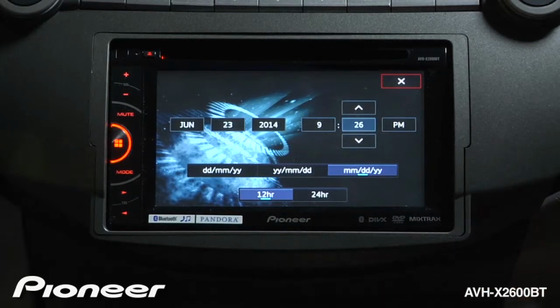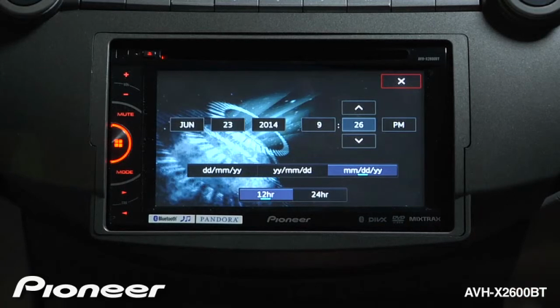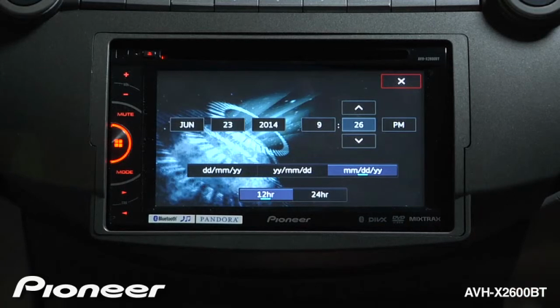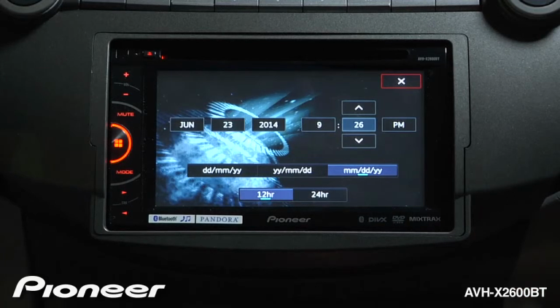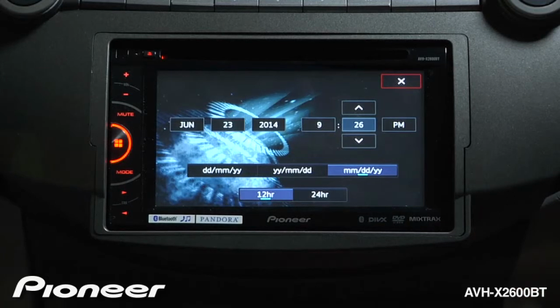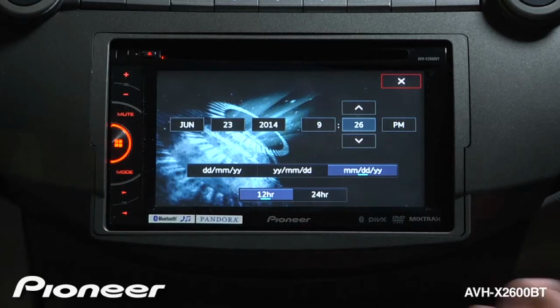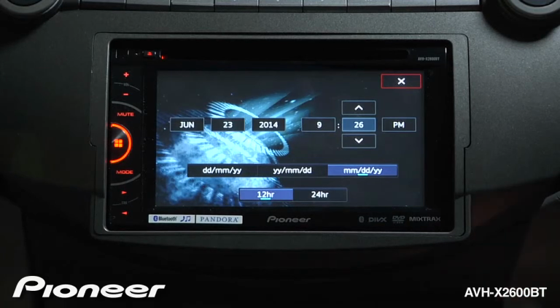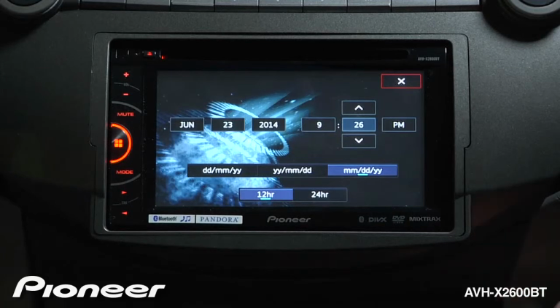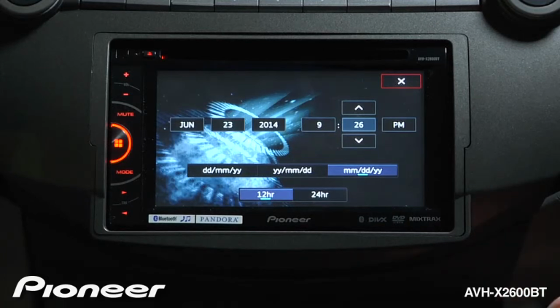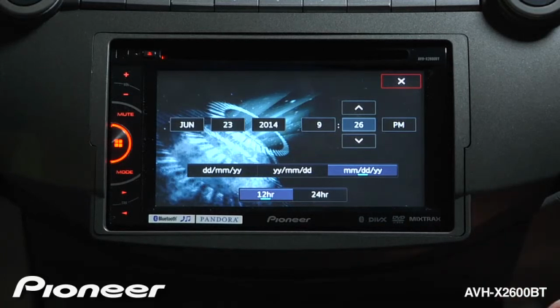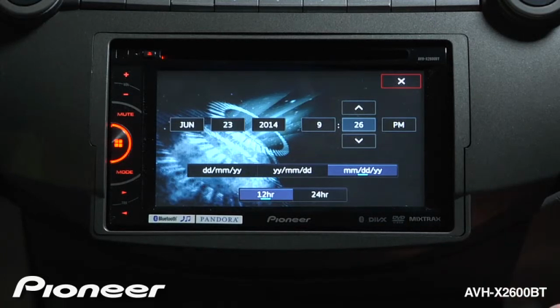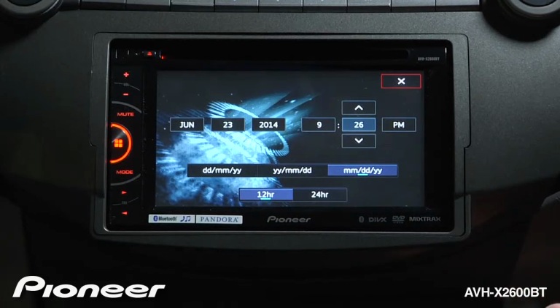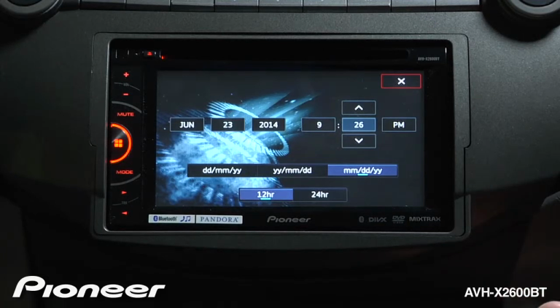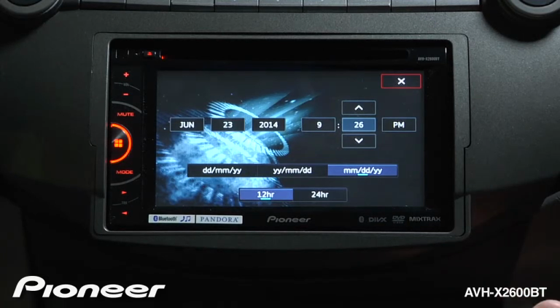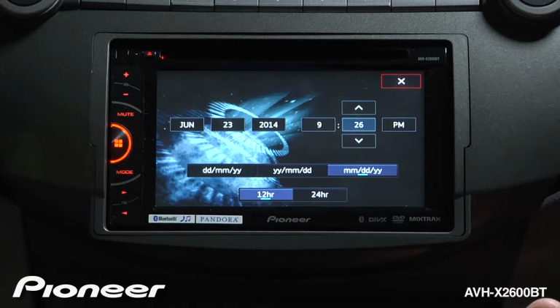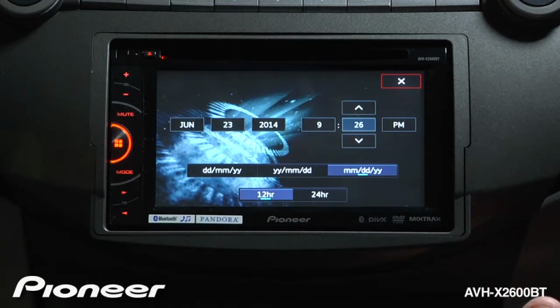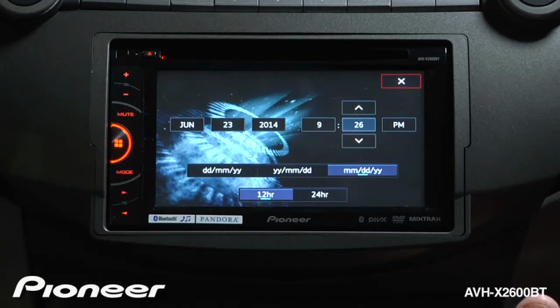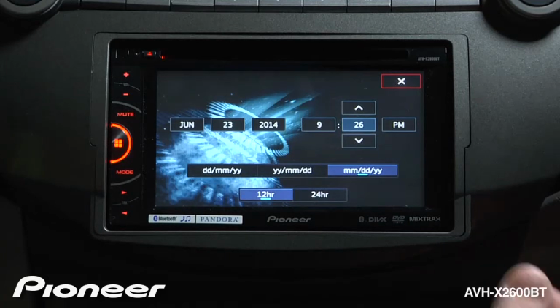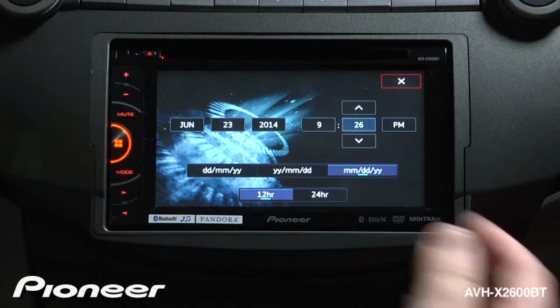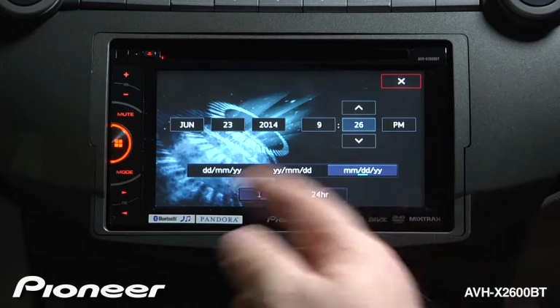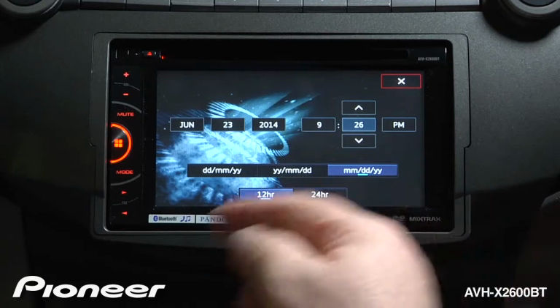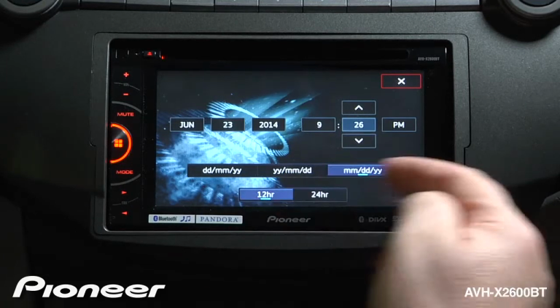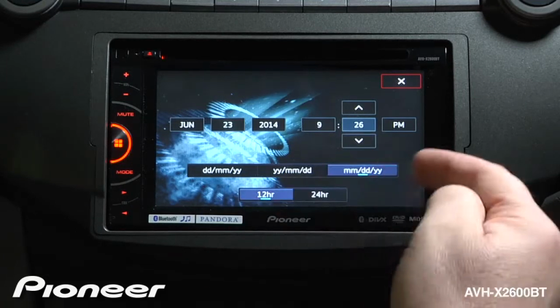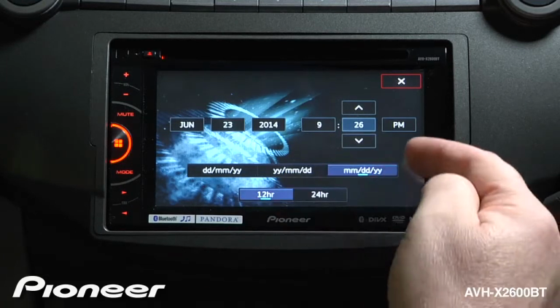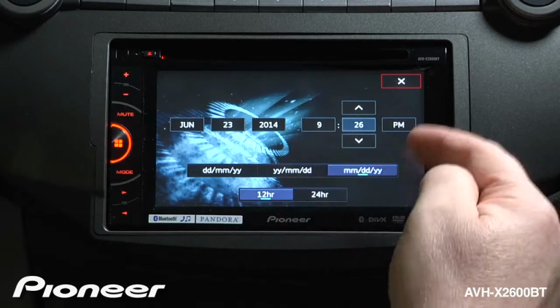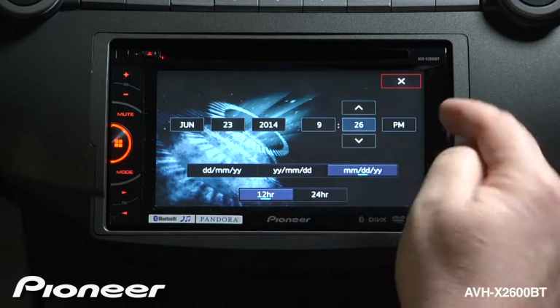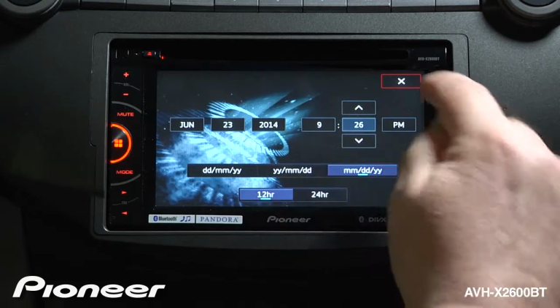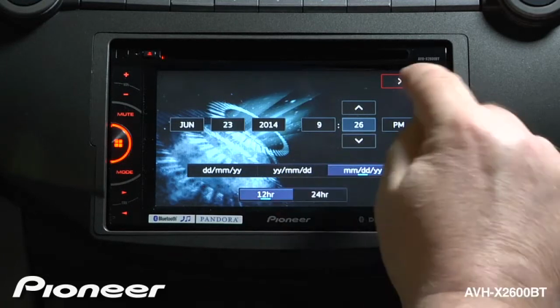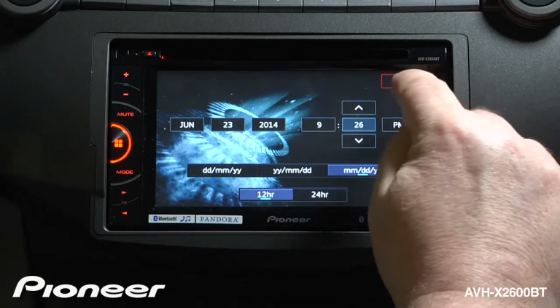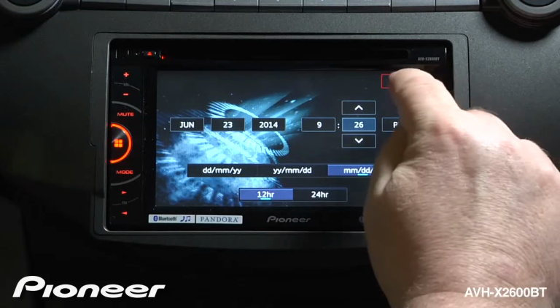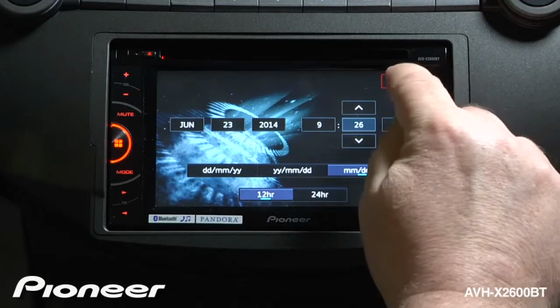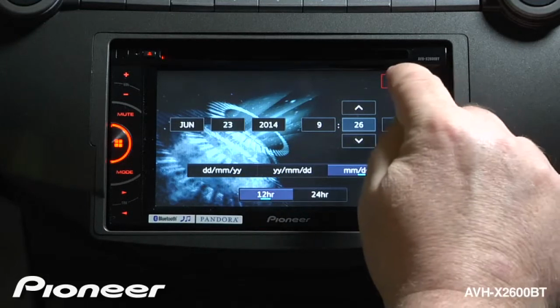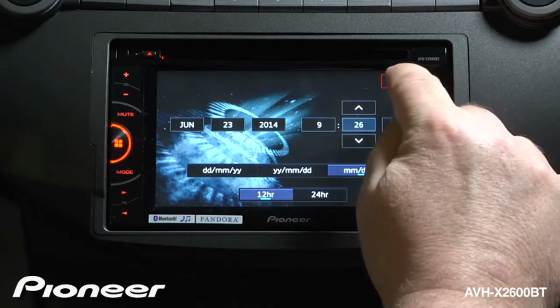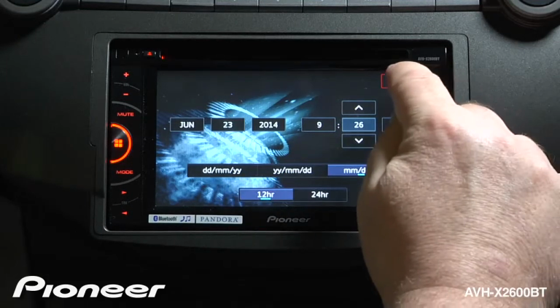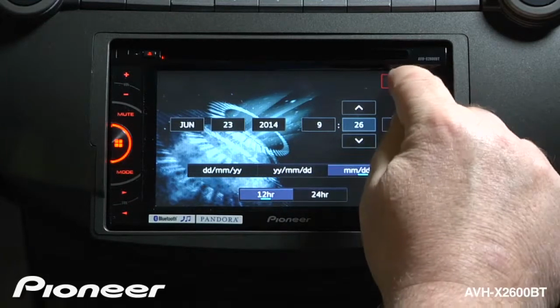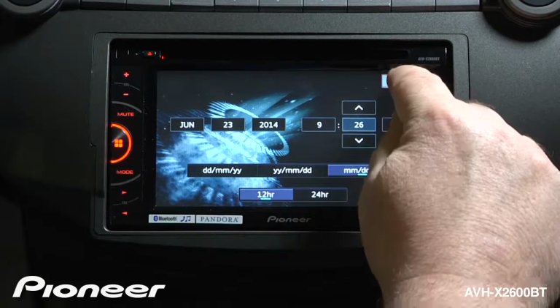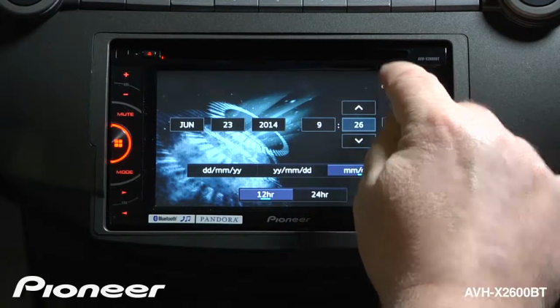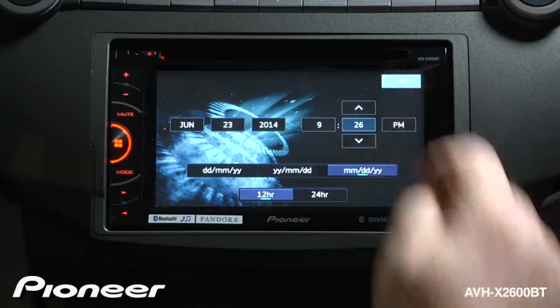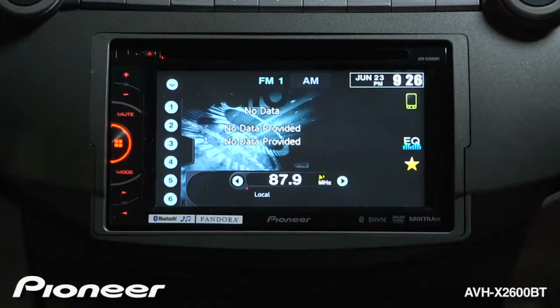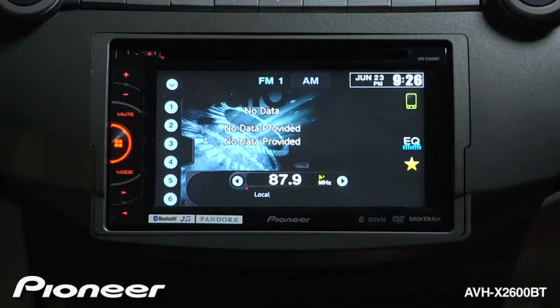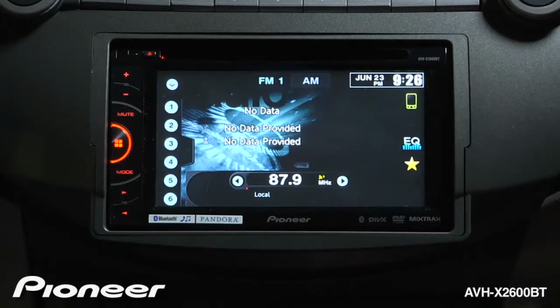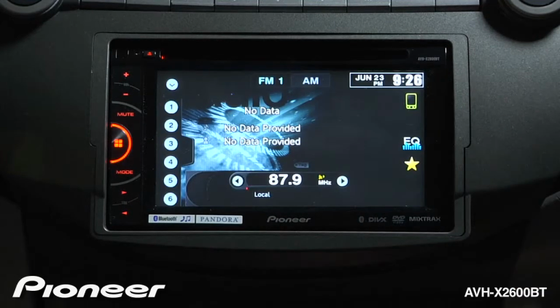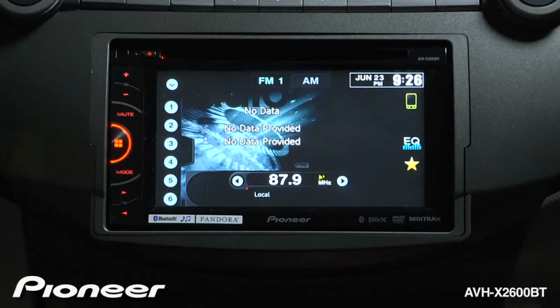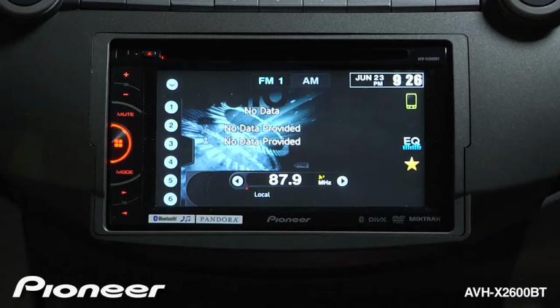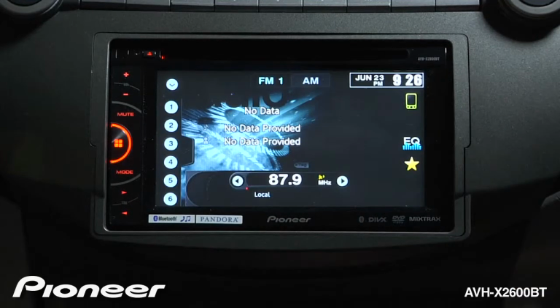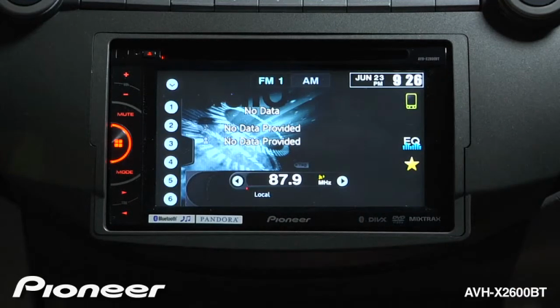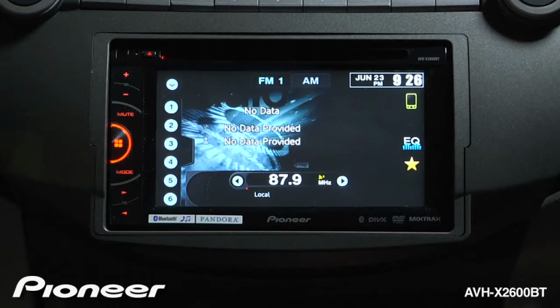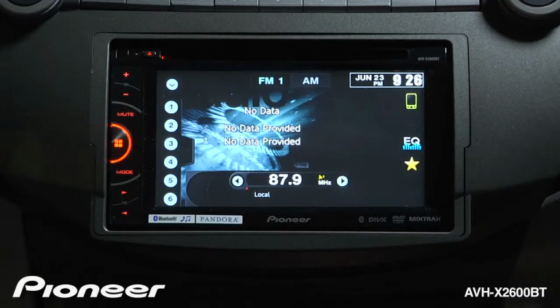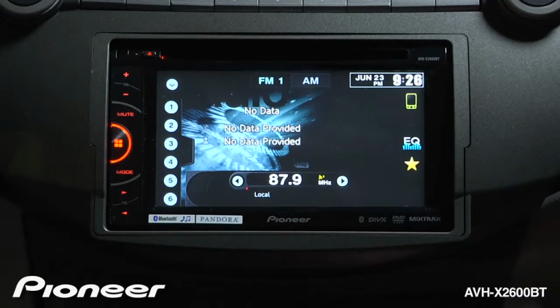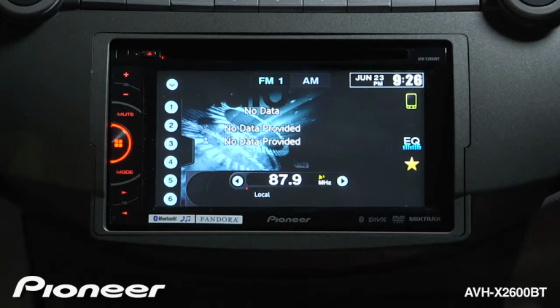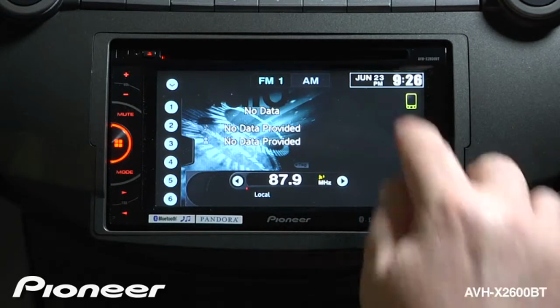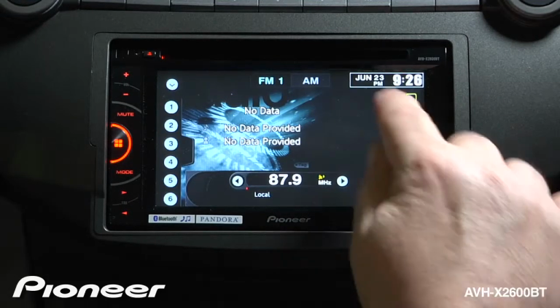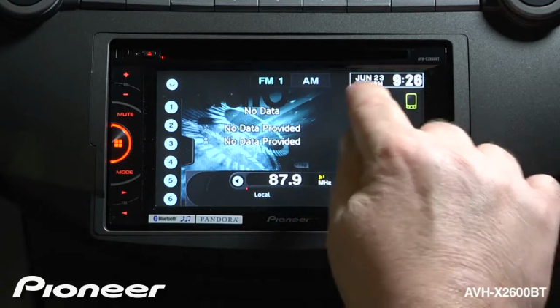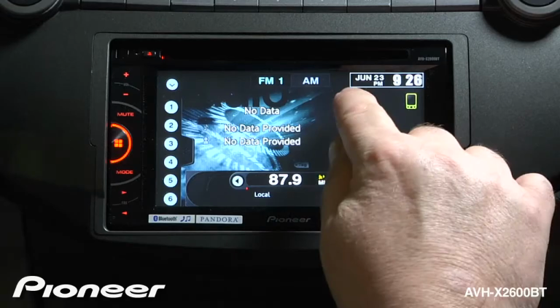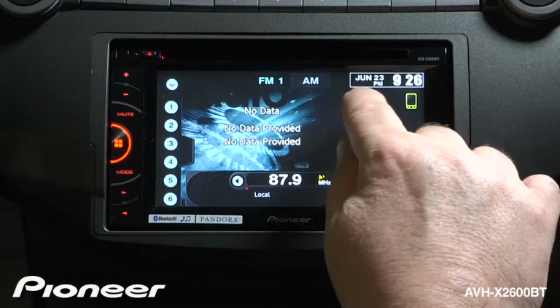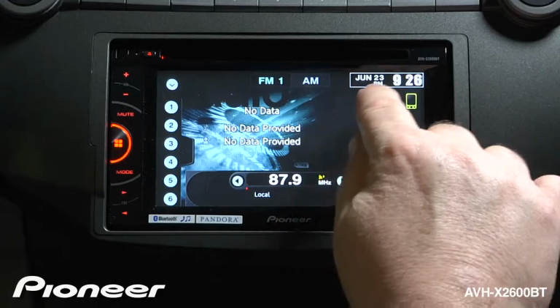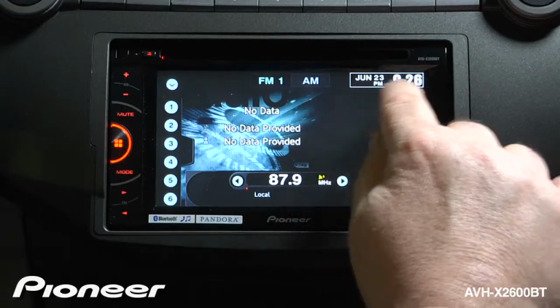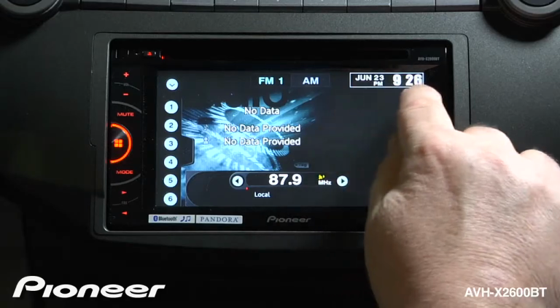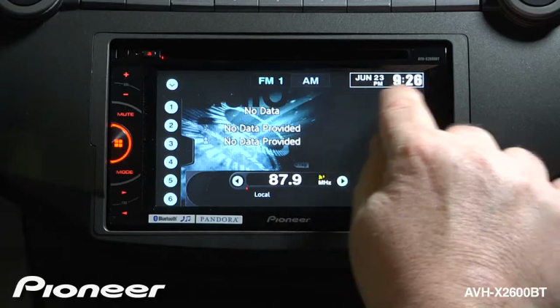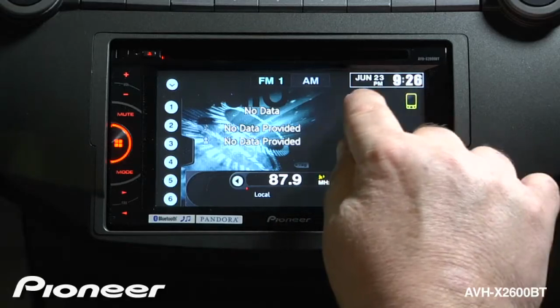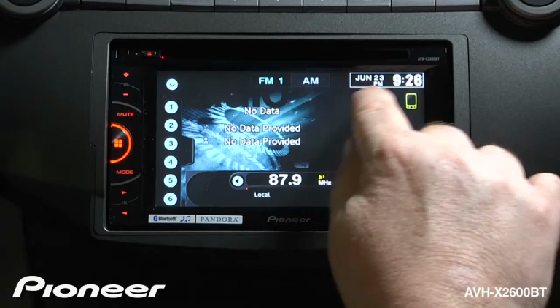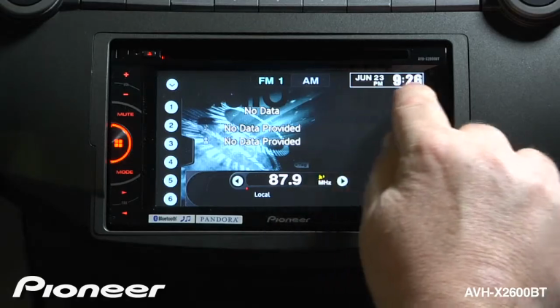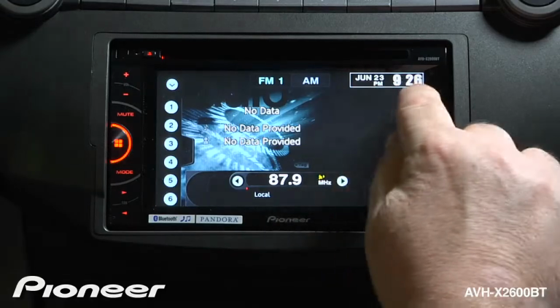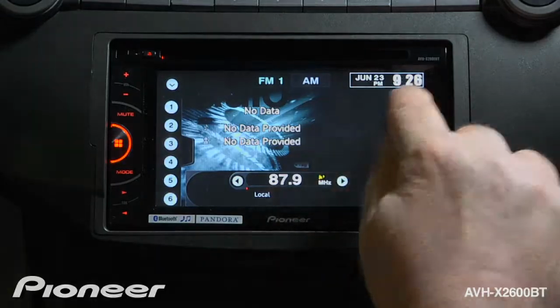When you're done adjusting the clock and the calendar, you can just hit the X, and that takes you out to your source where you can see your adjustment.